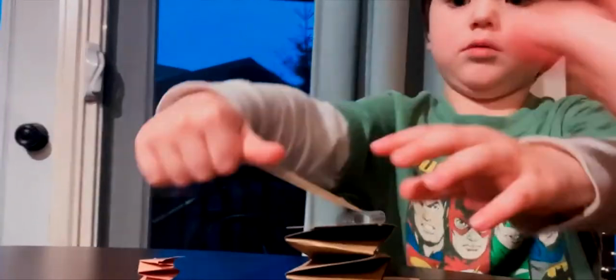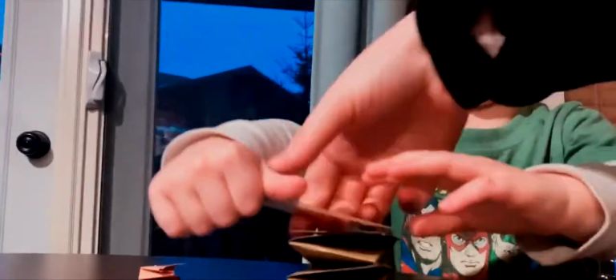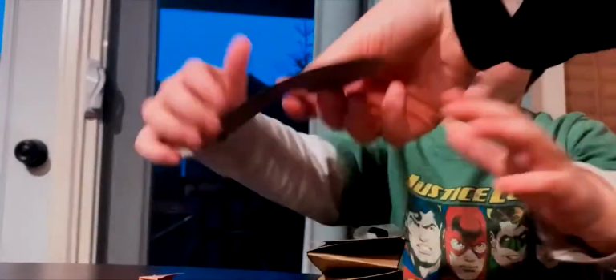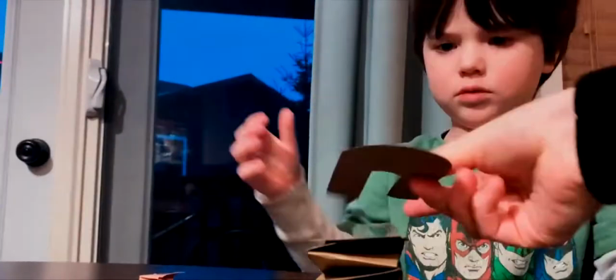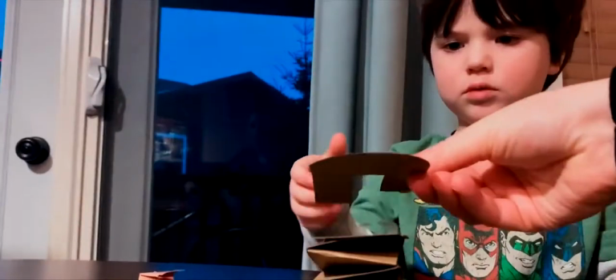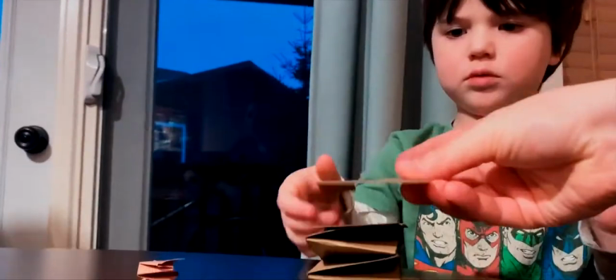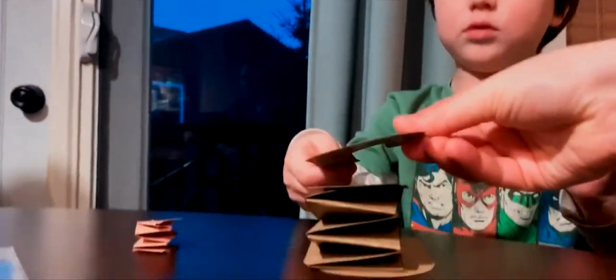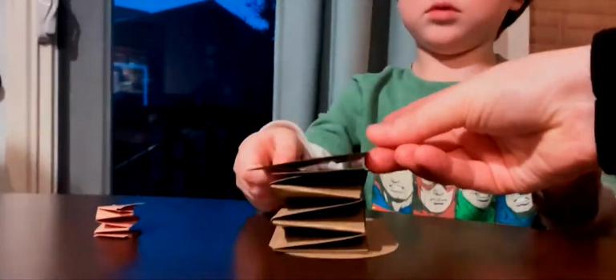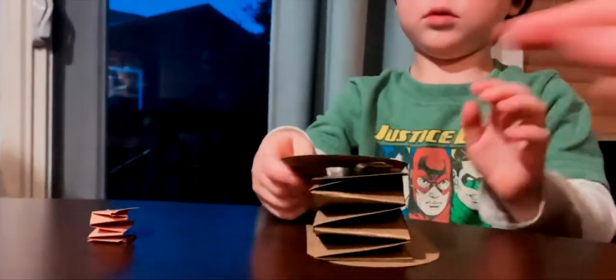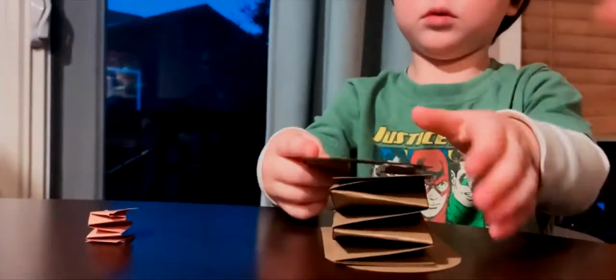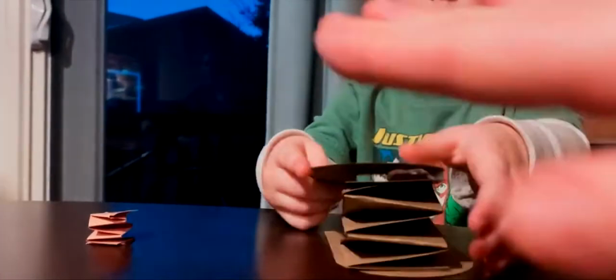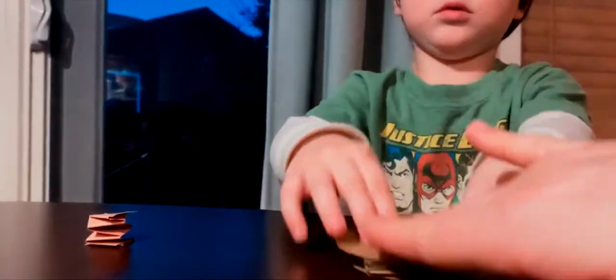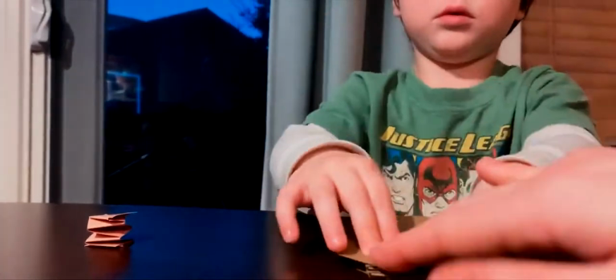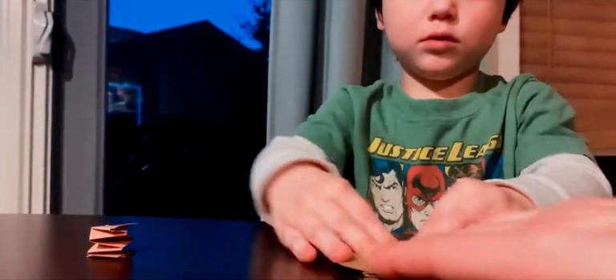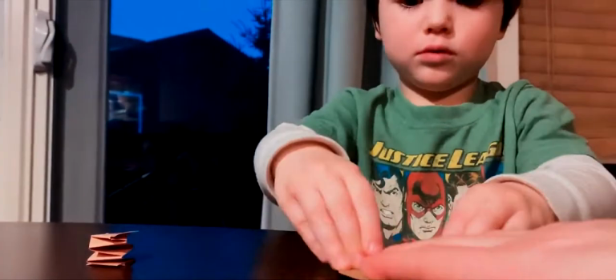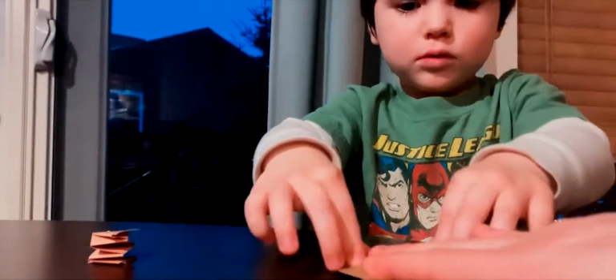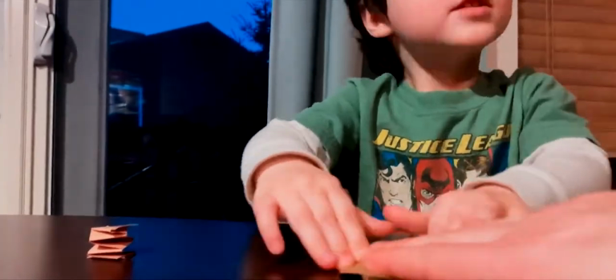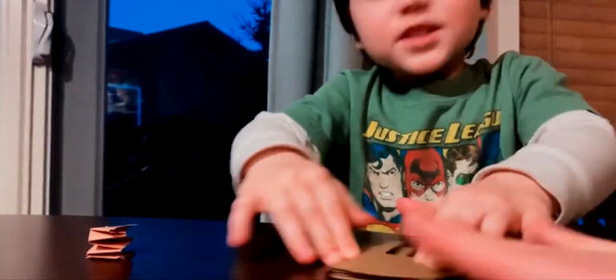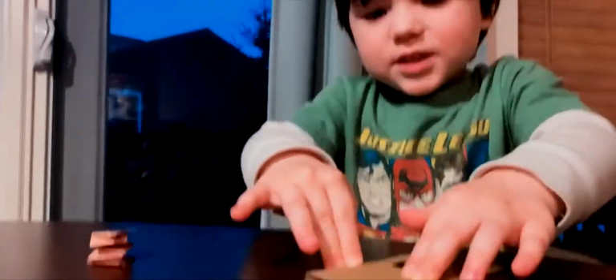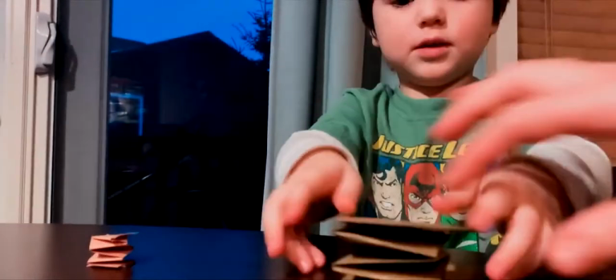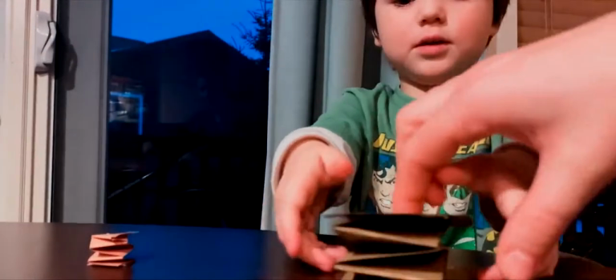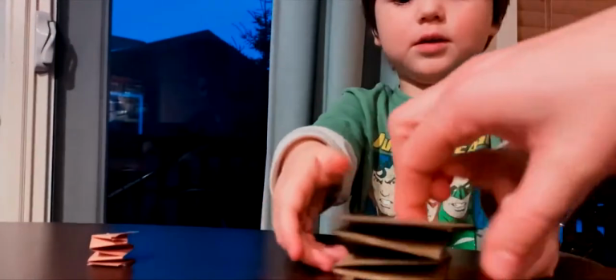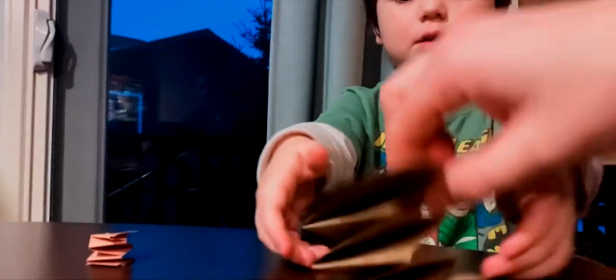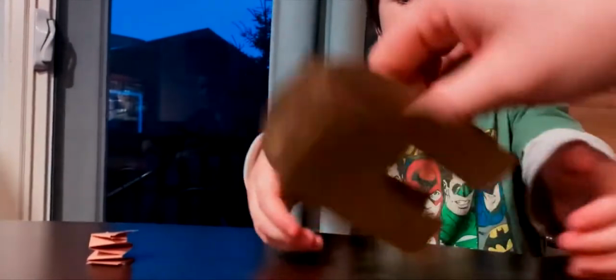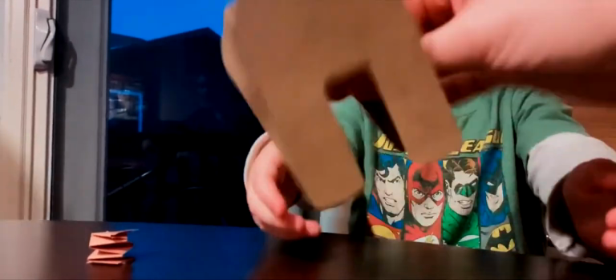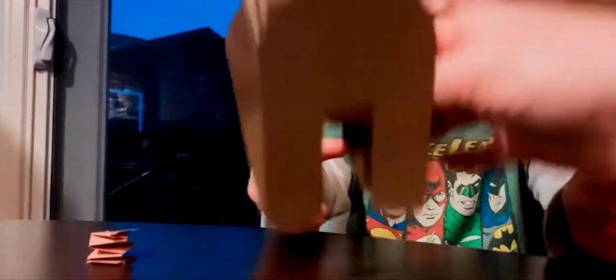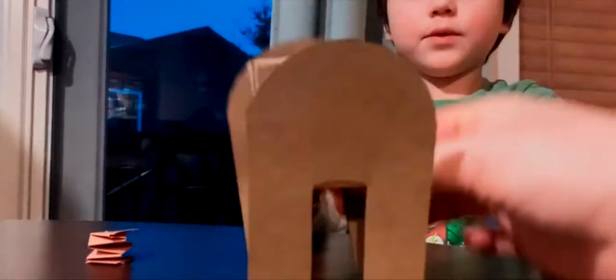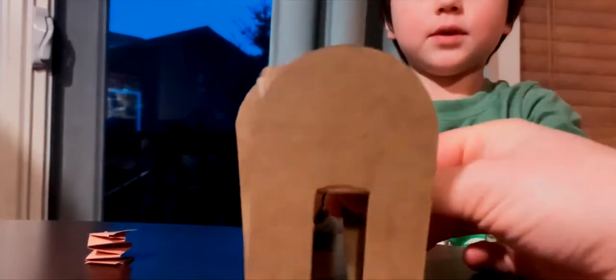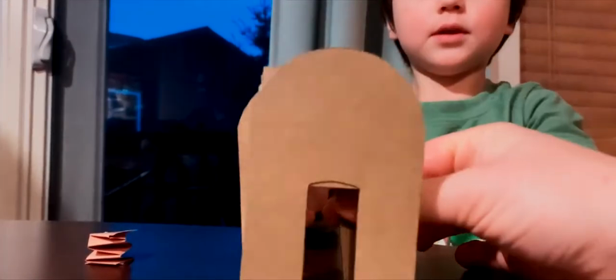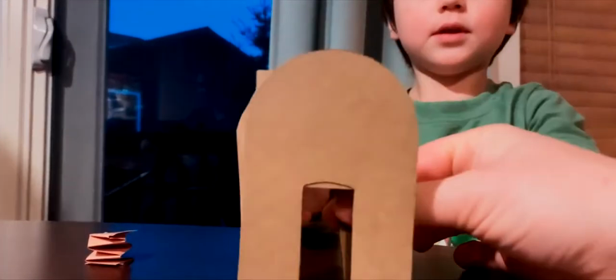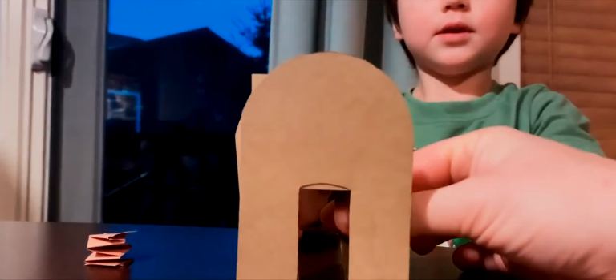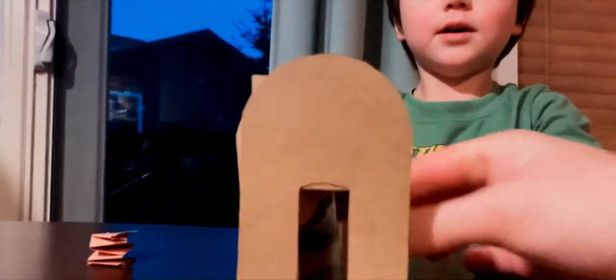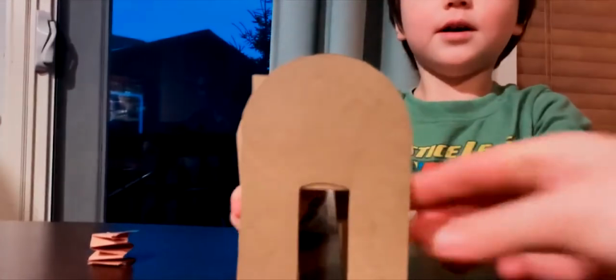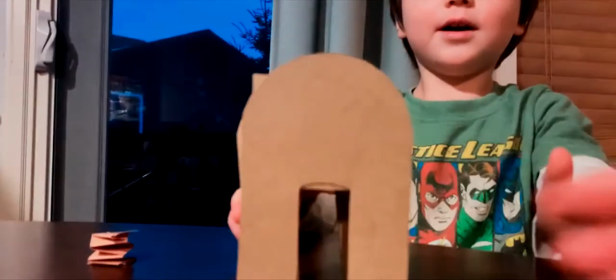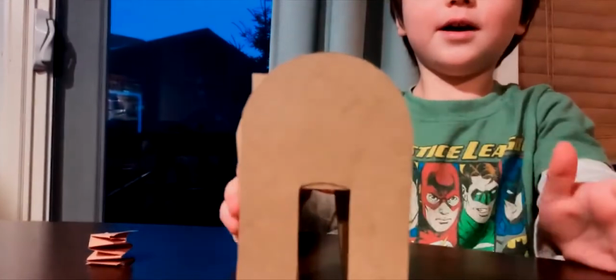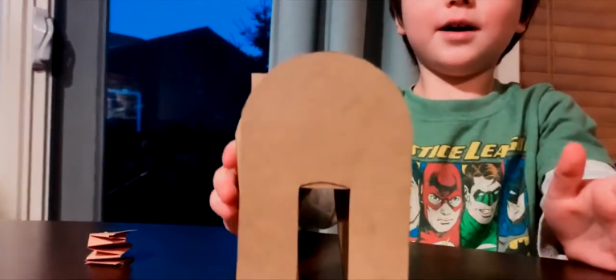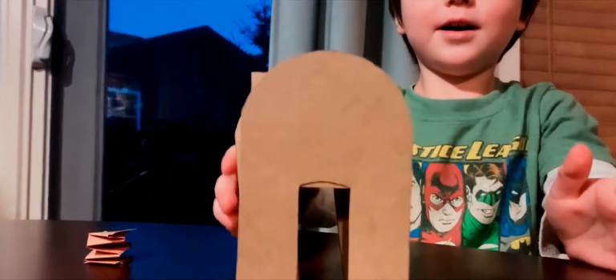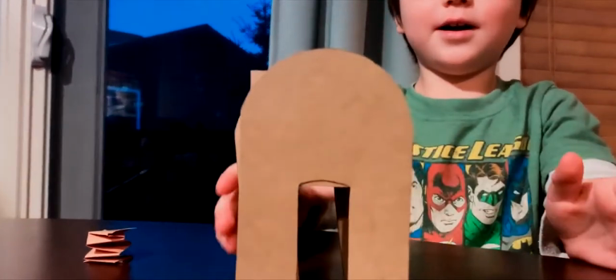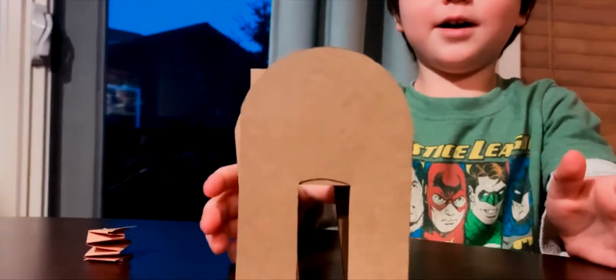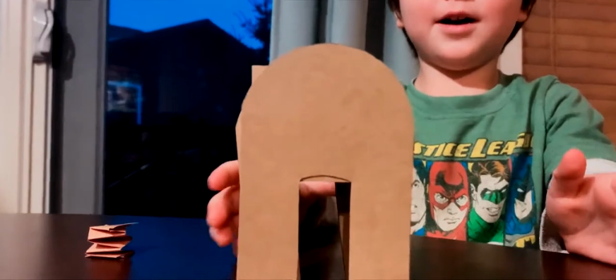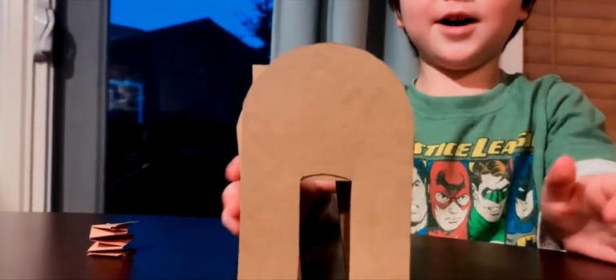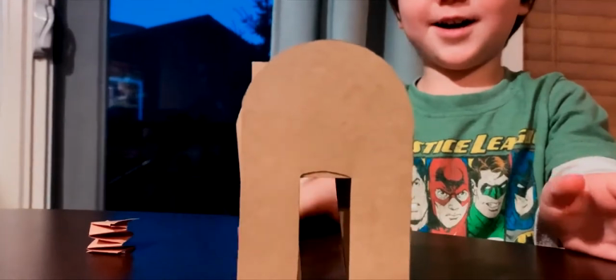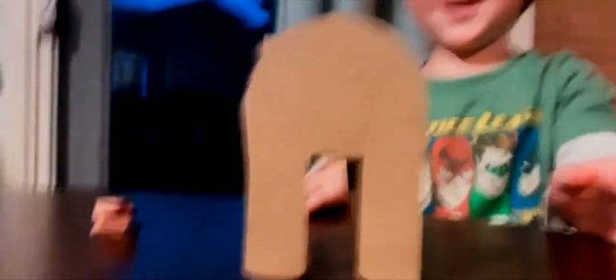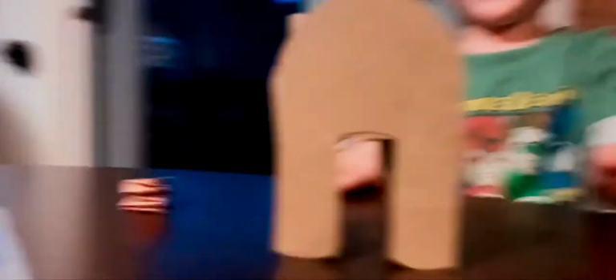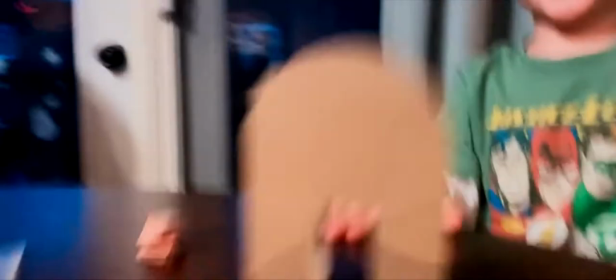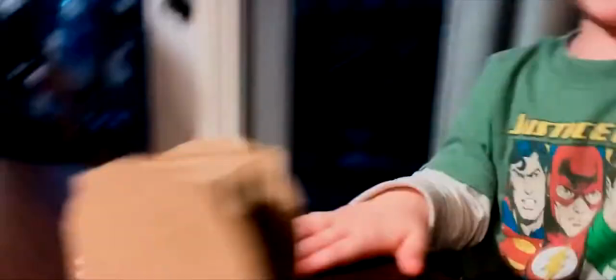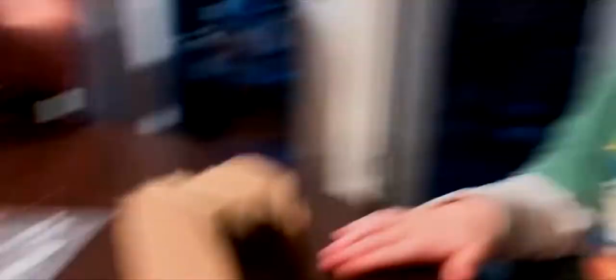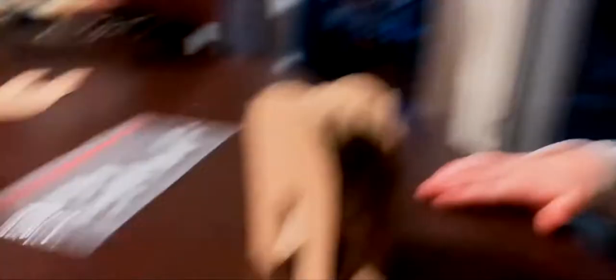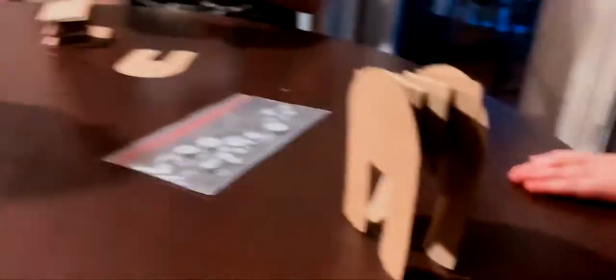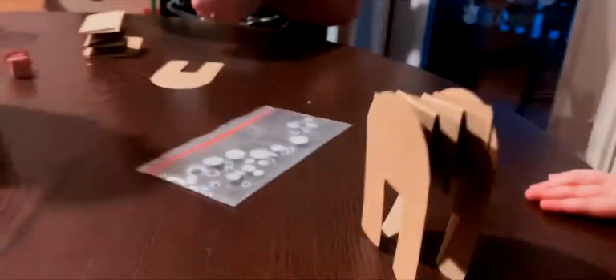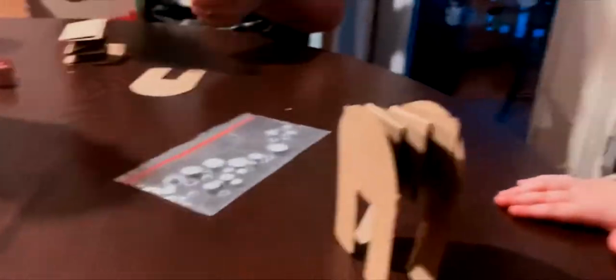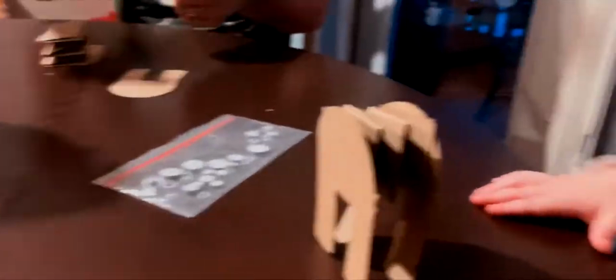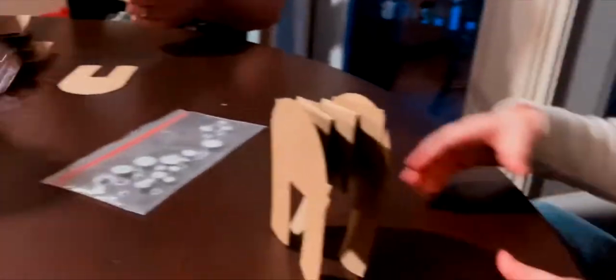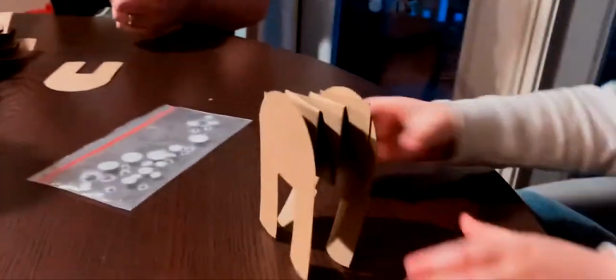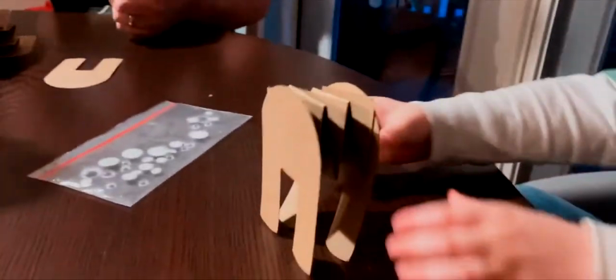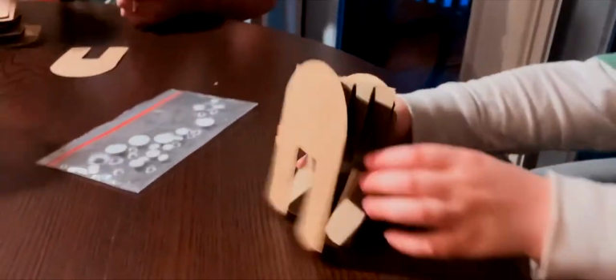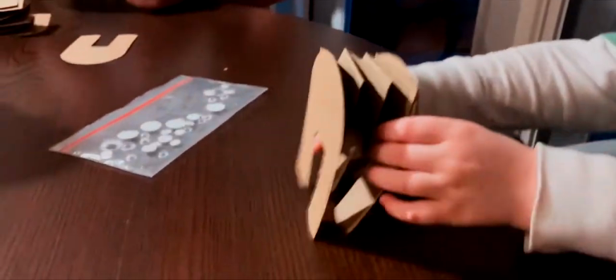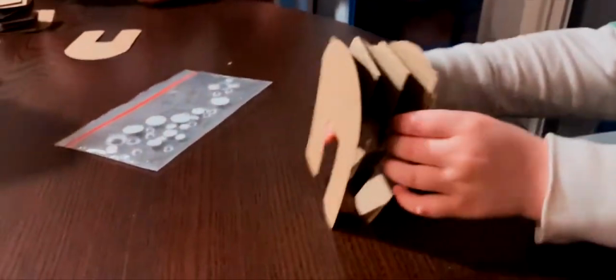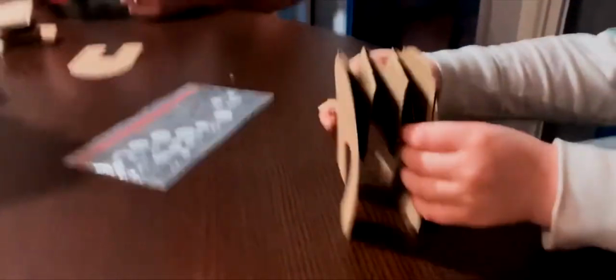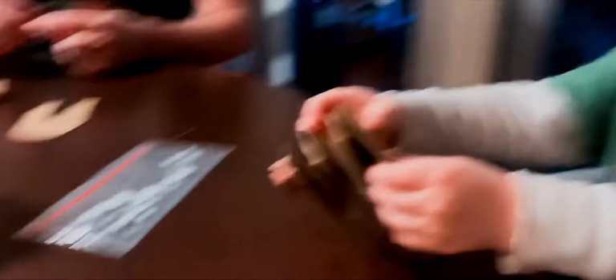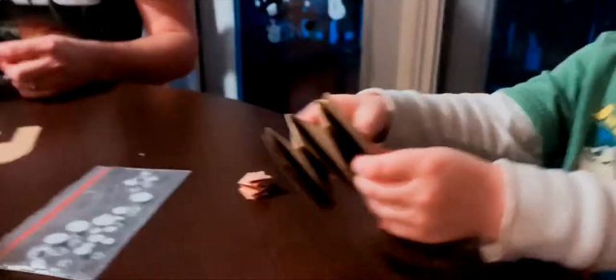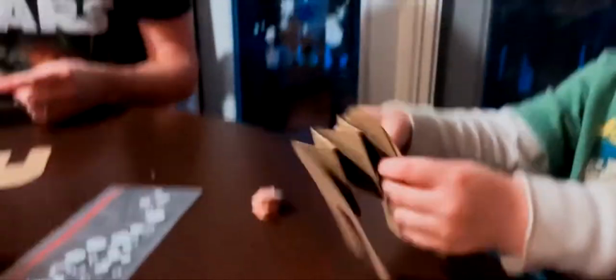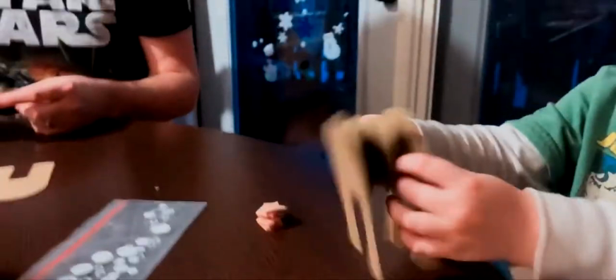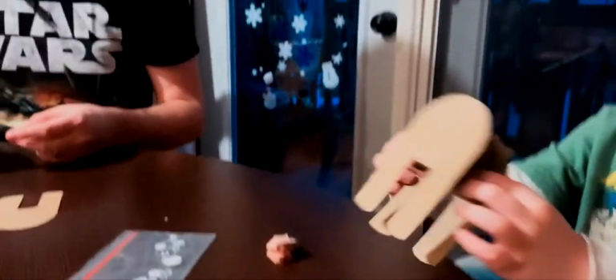It can stand up! Yeah! Woohoo! Oh my goodness!